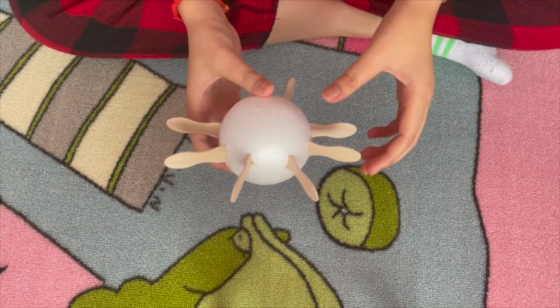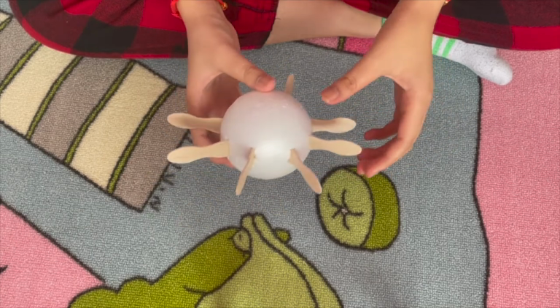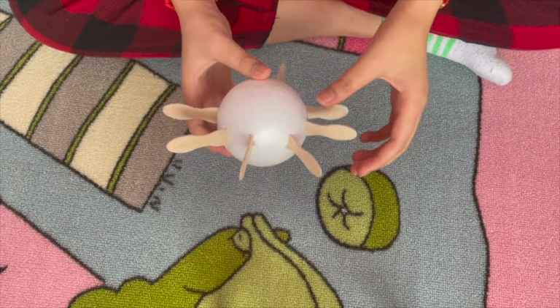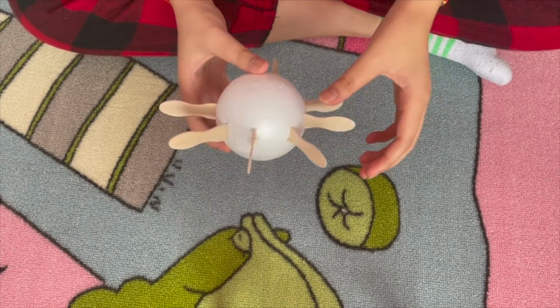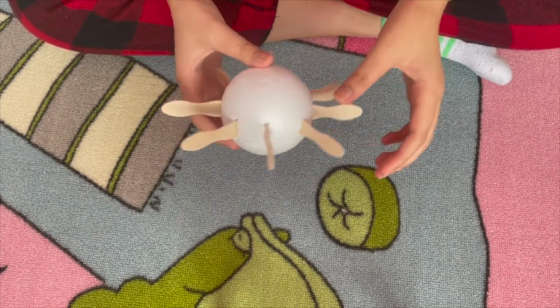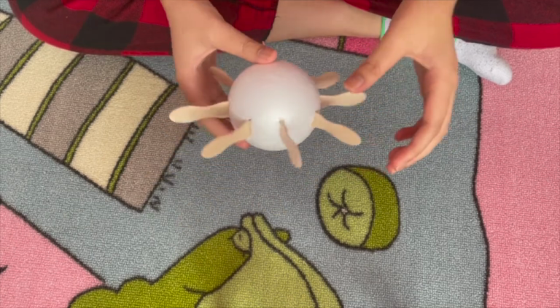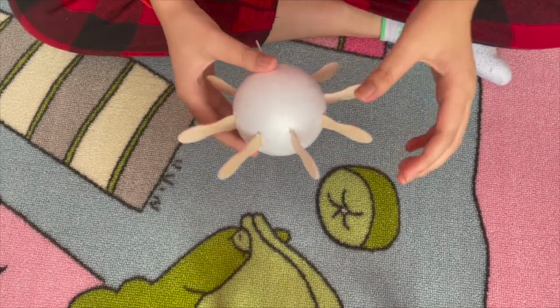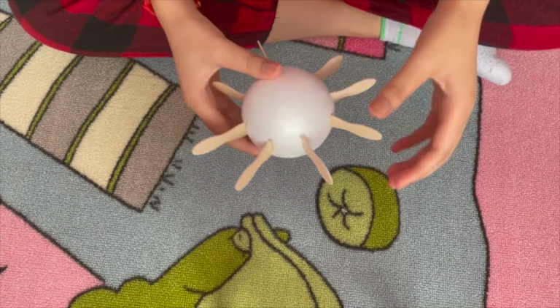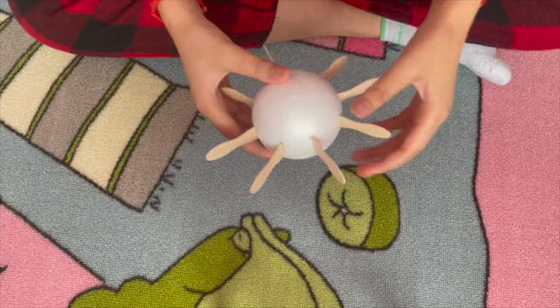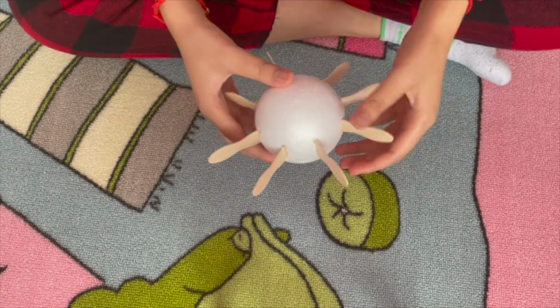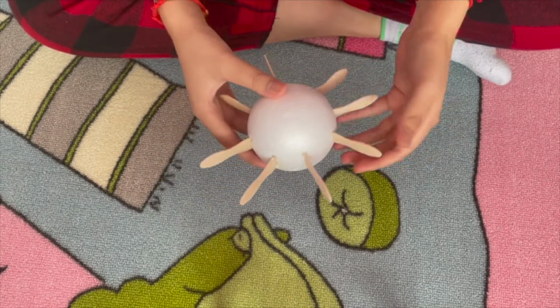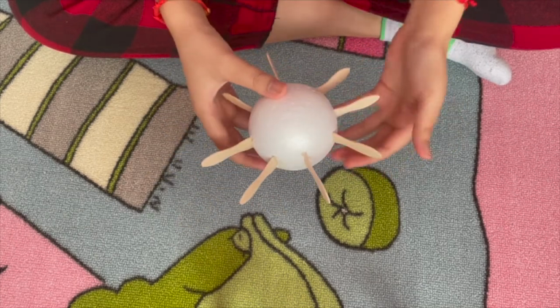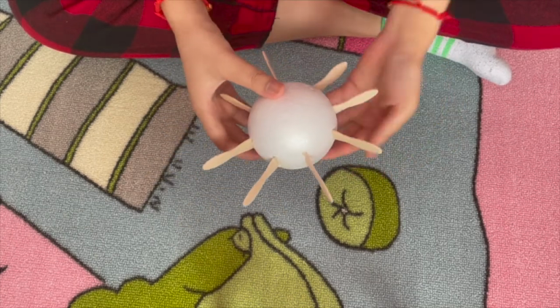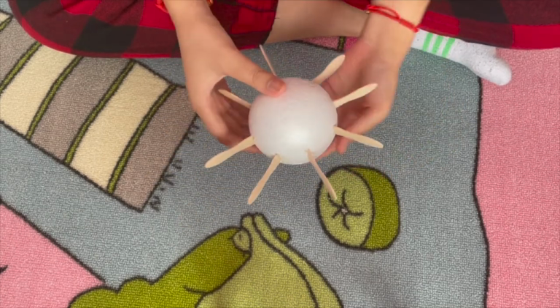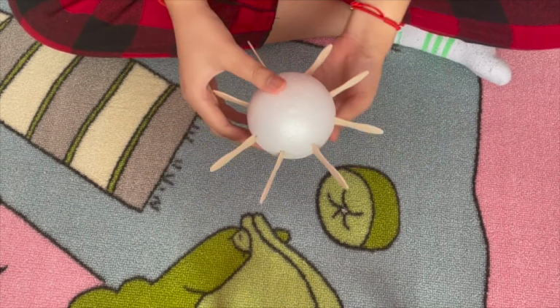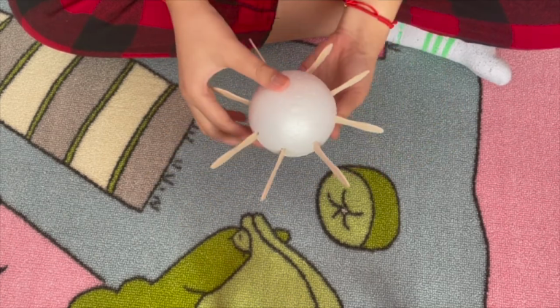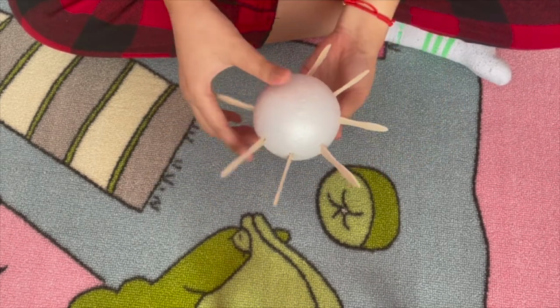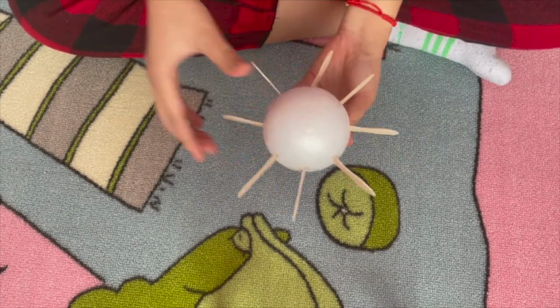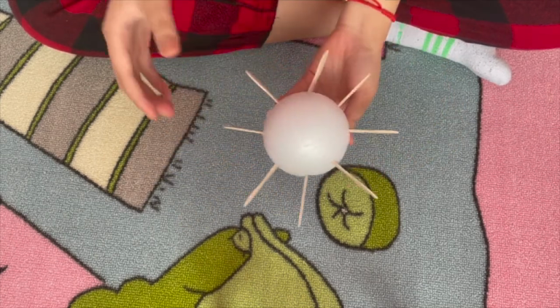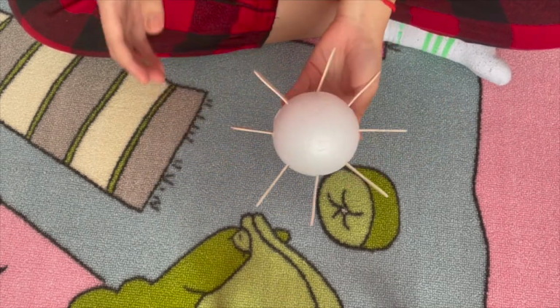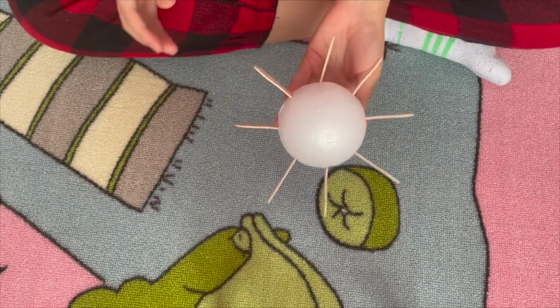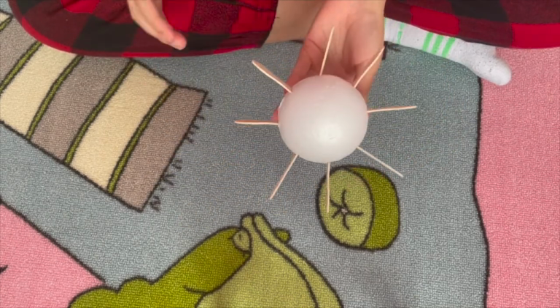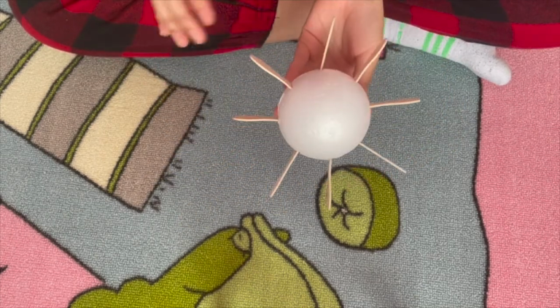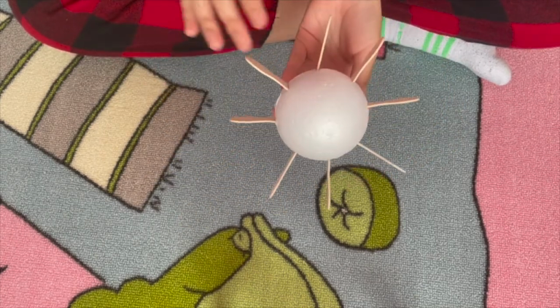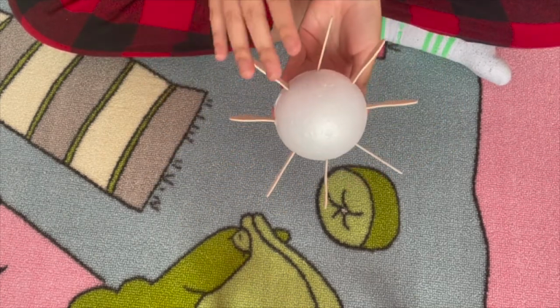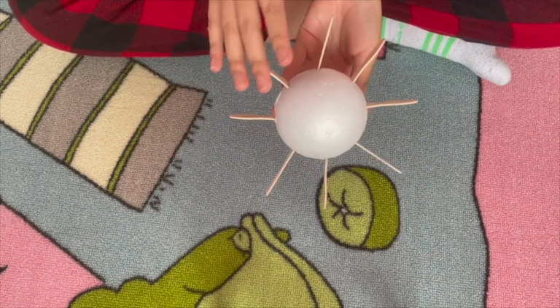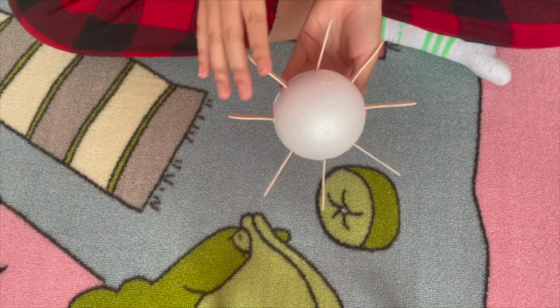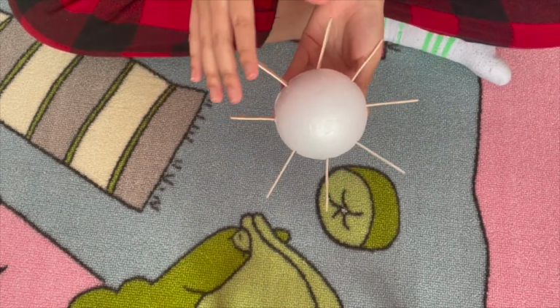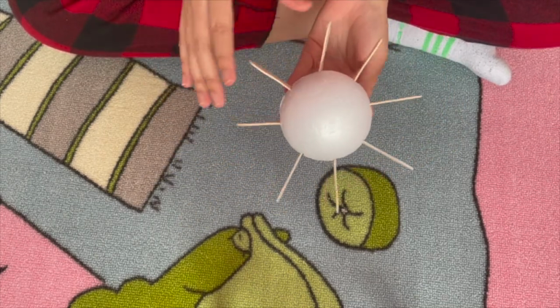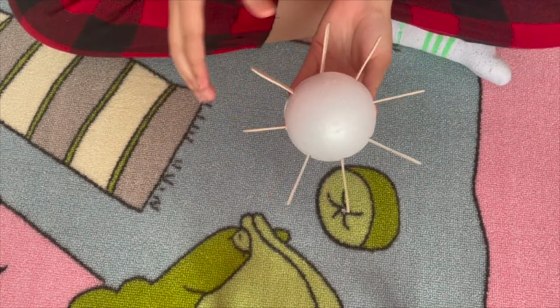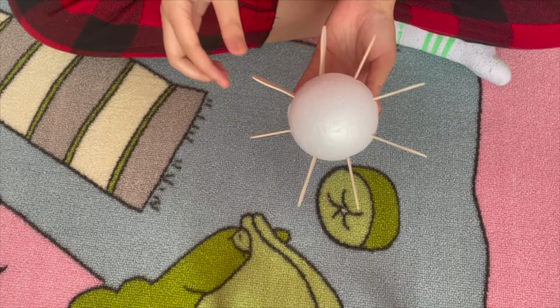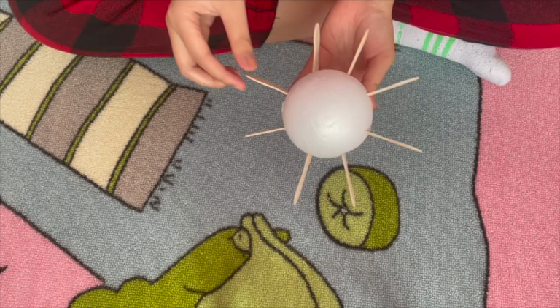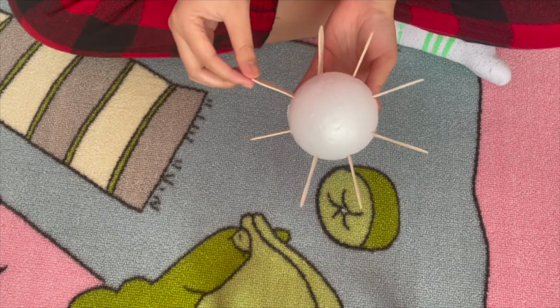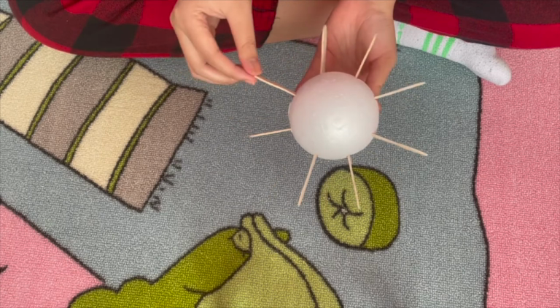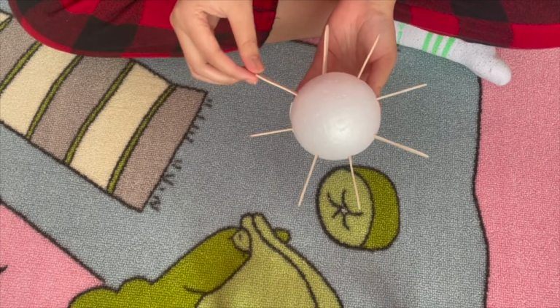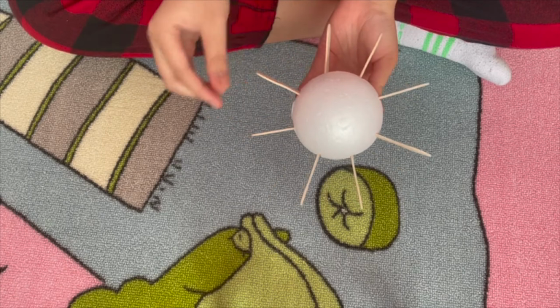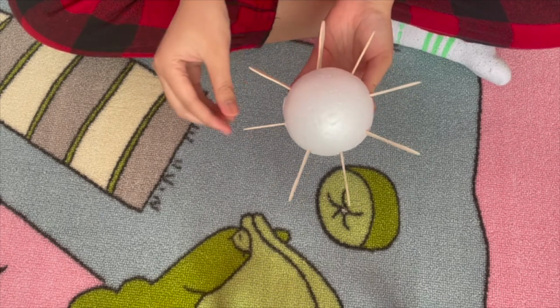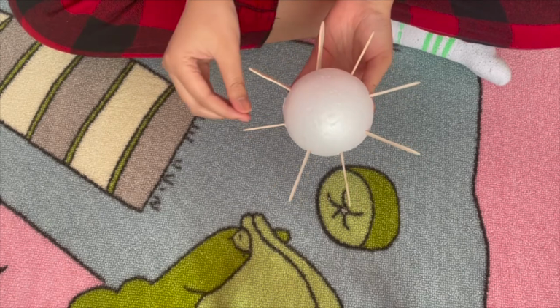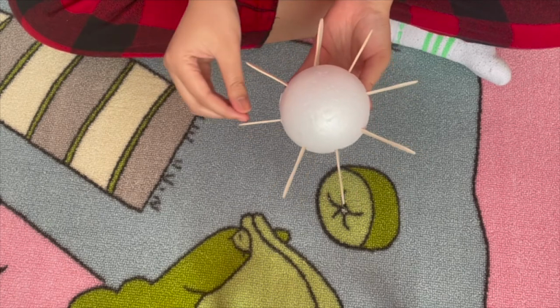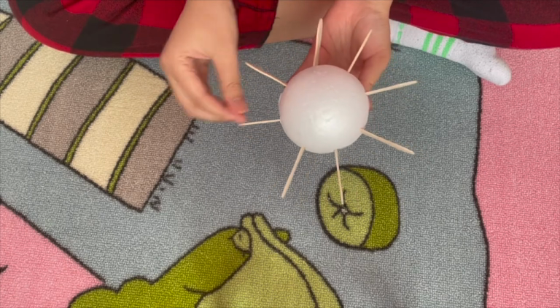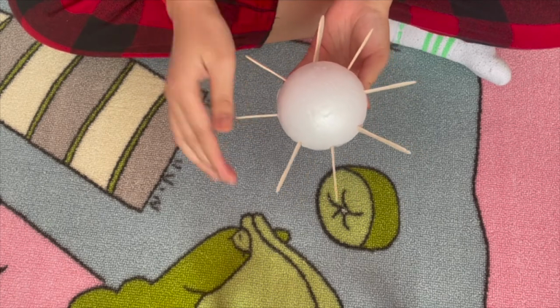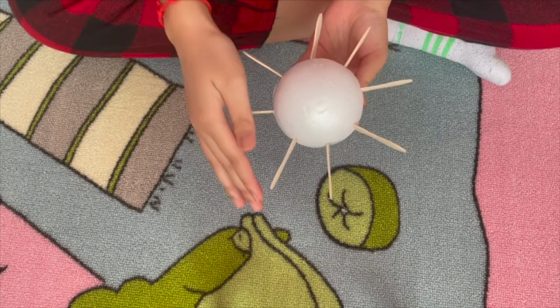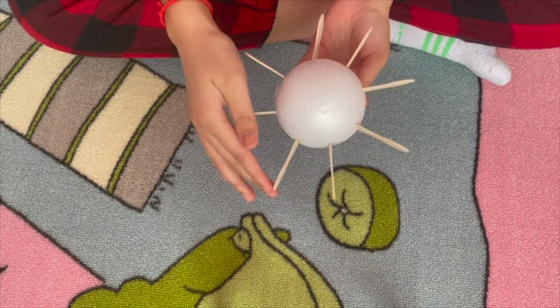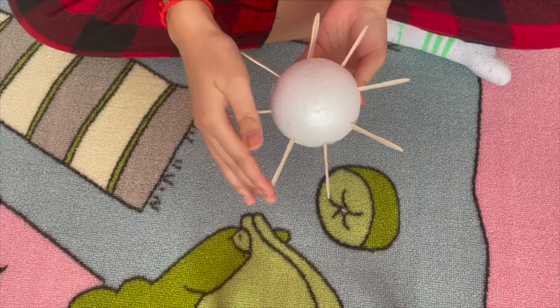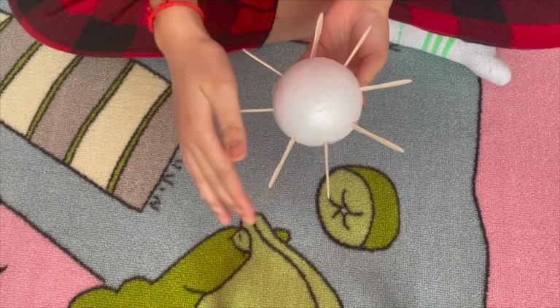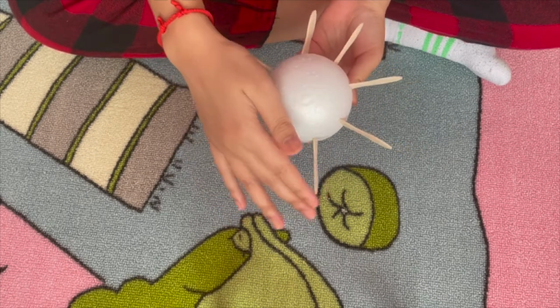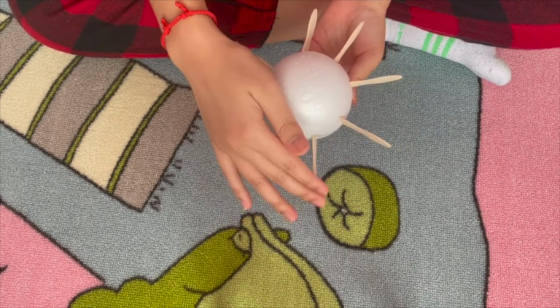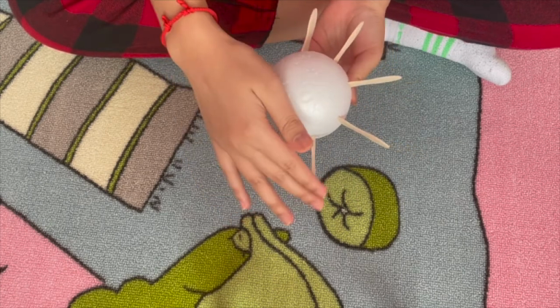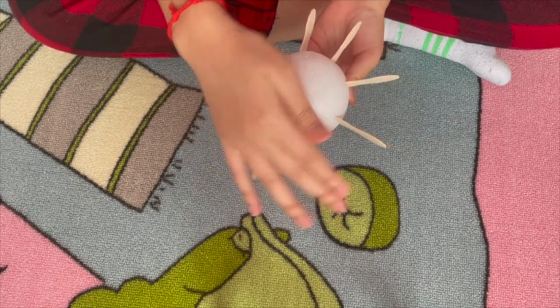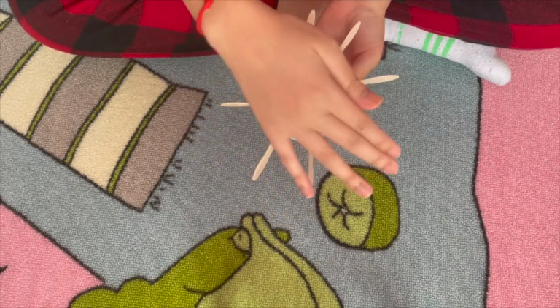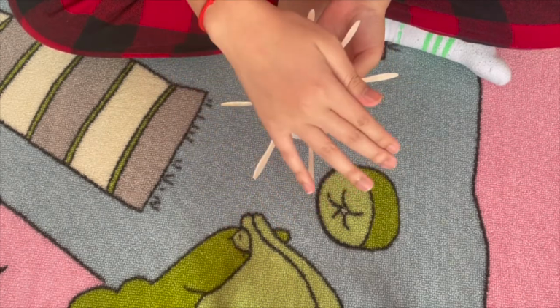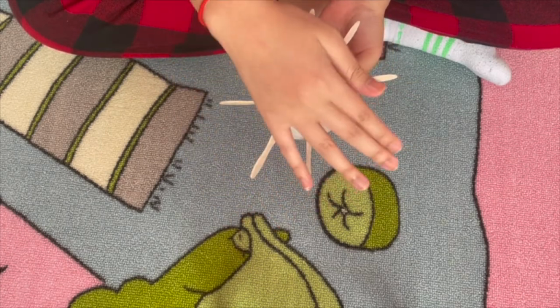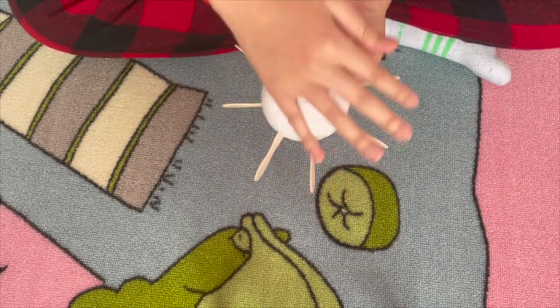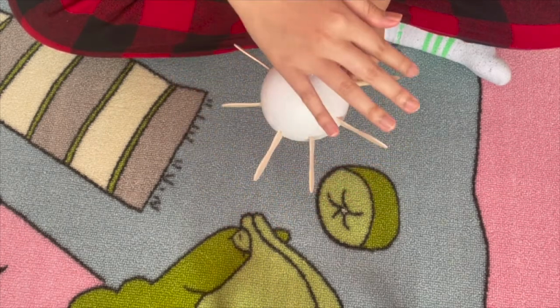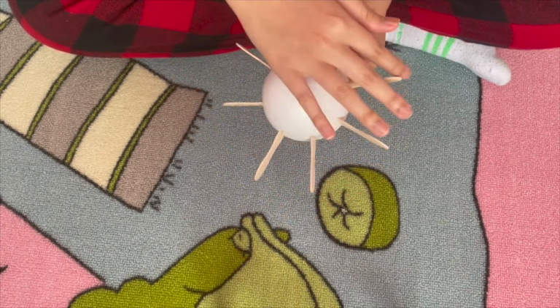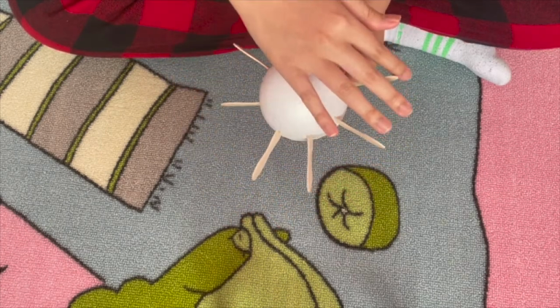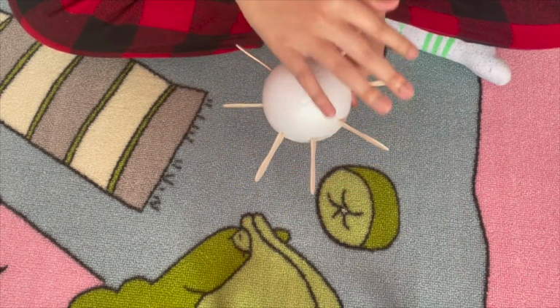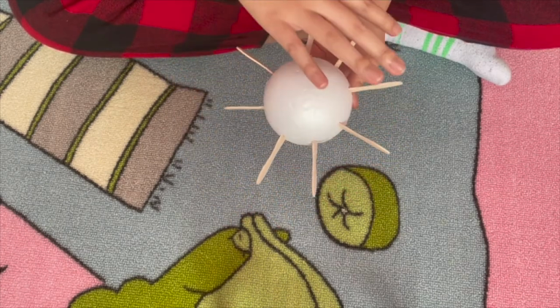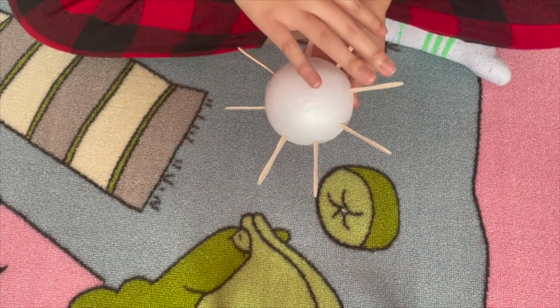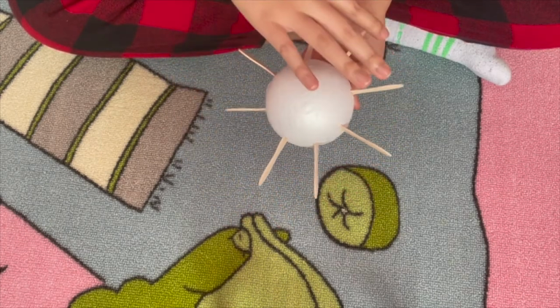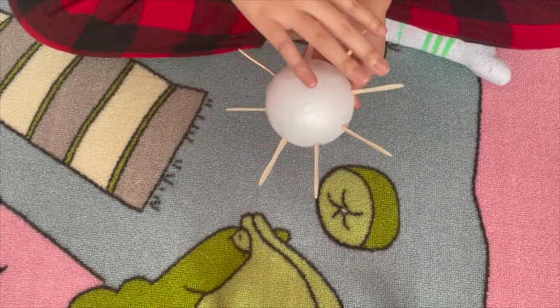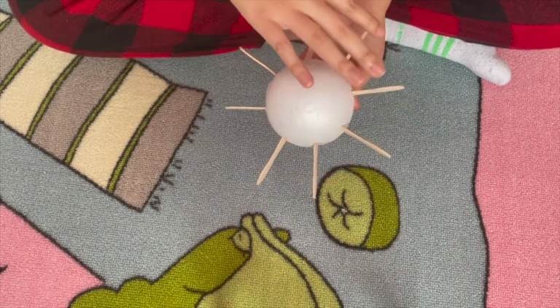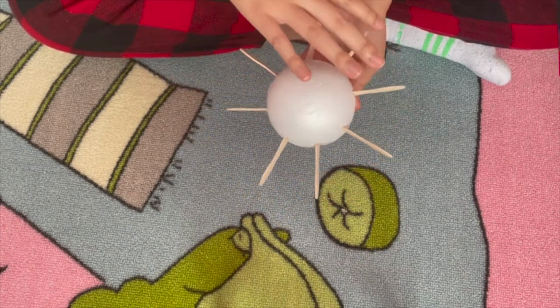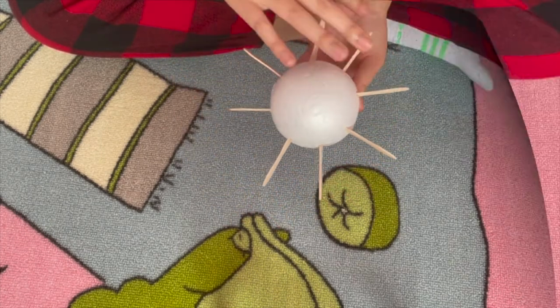Once you put all of them in, make sure it looks kind of like this — just tuck them all in and make sure they're all pretty sturdy and won't easily fall out.